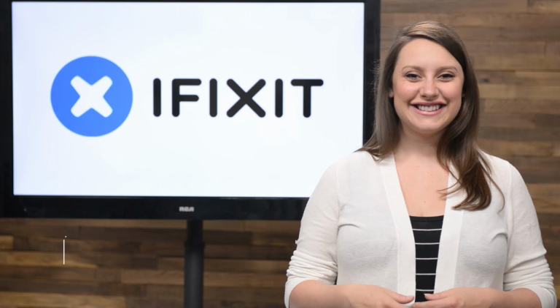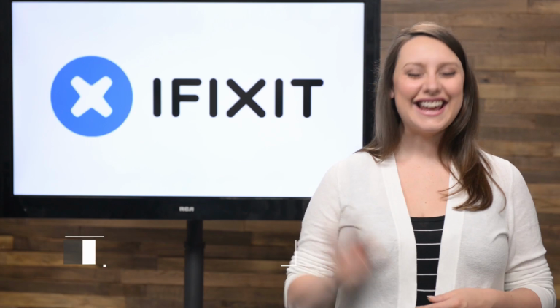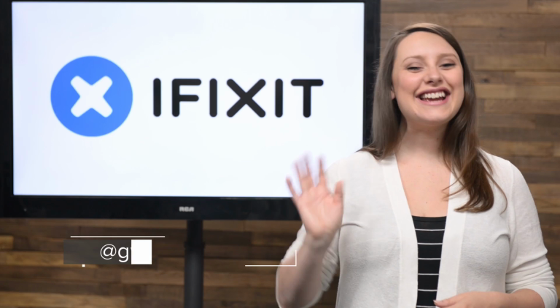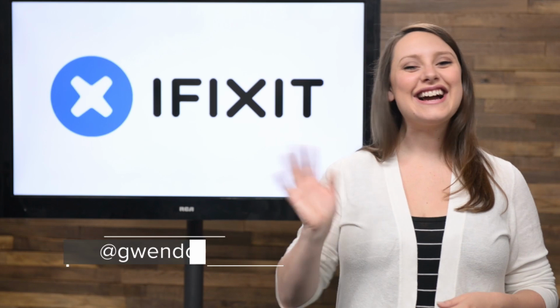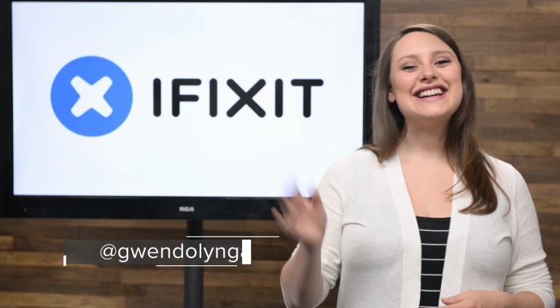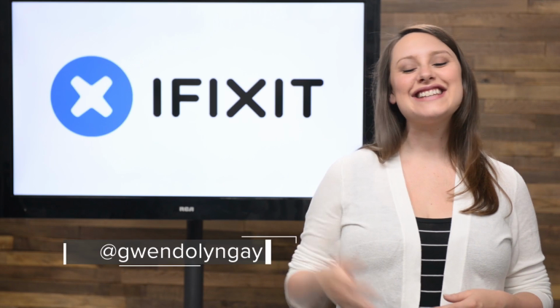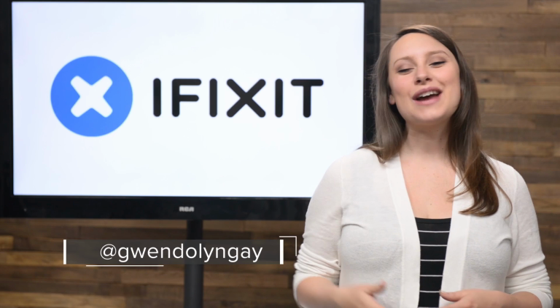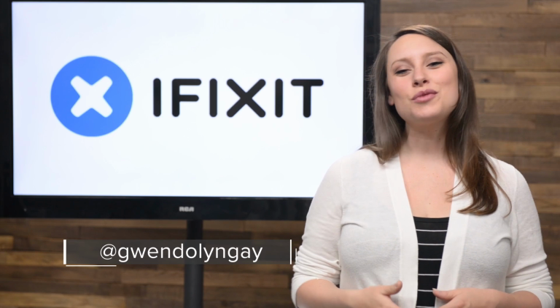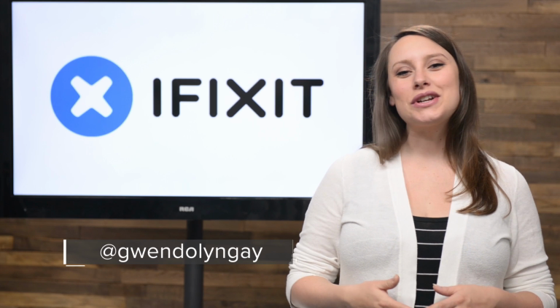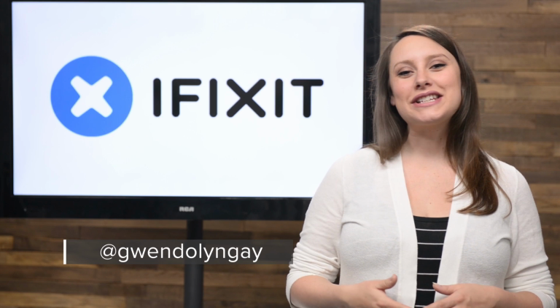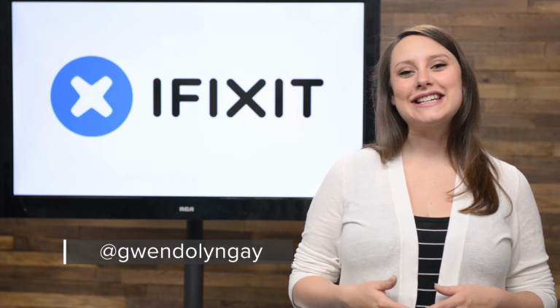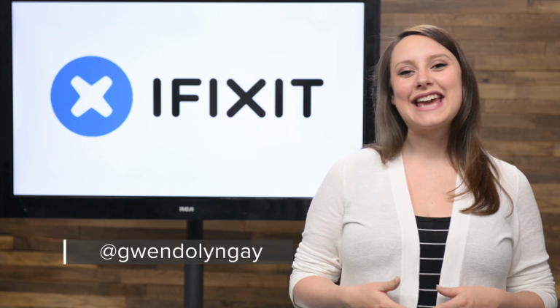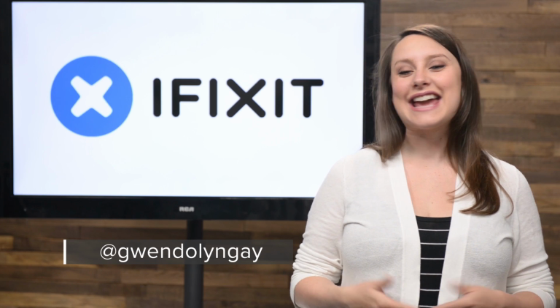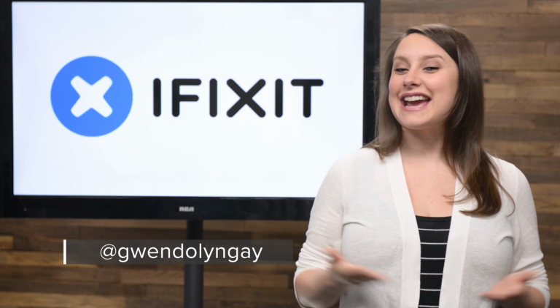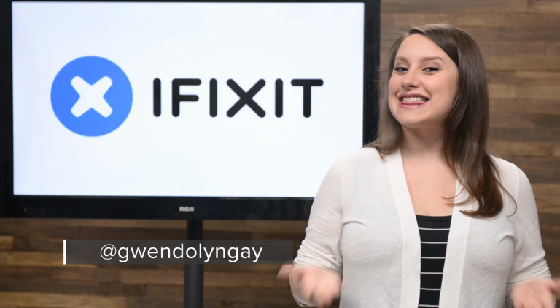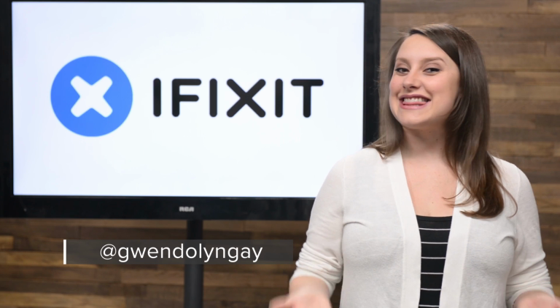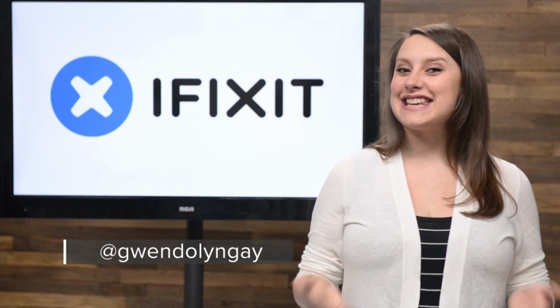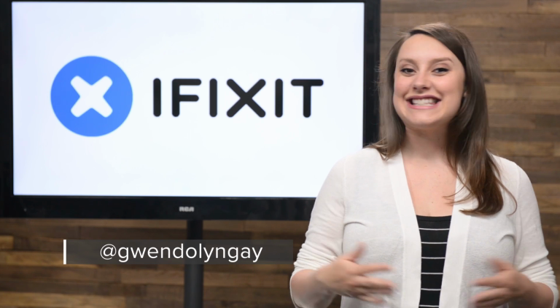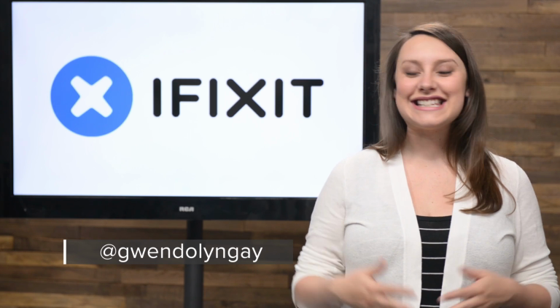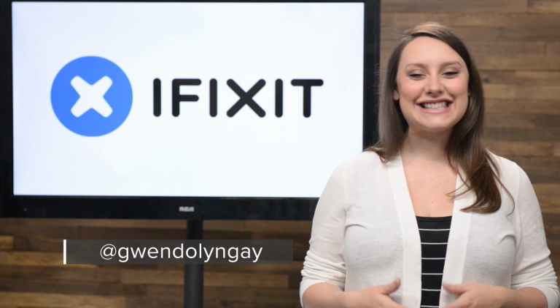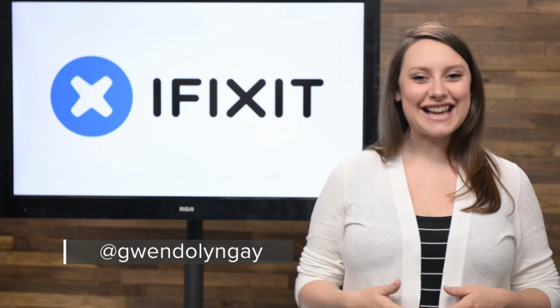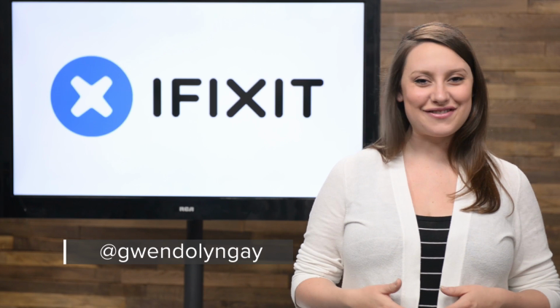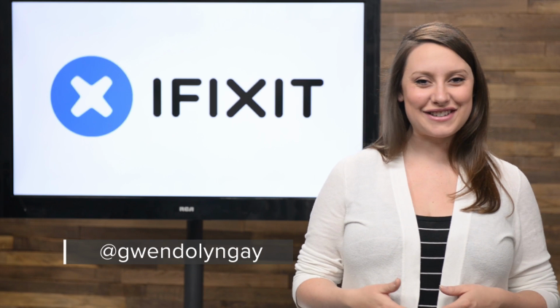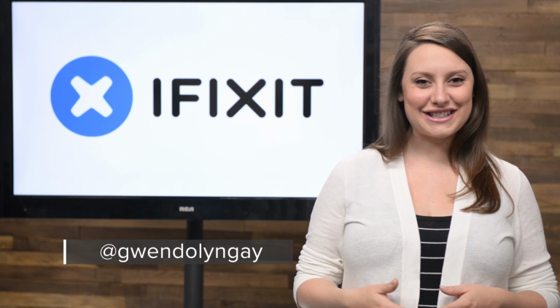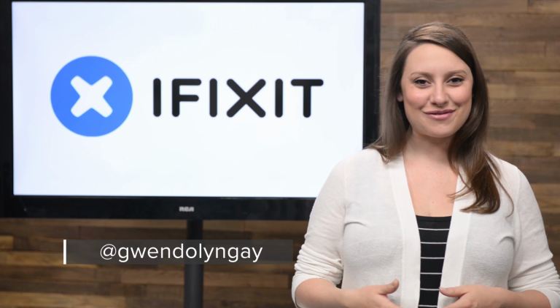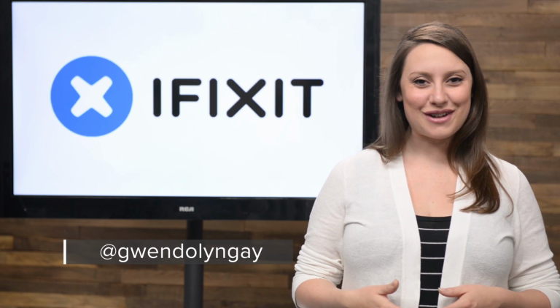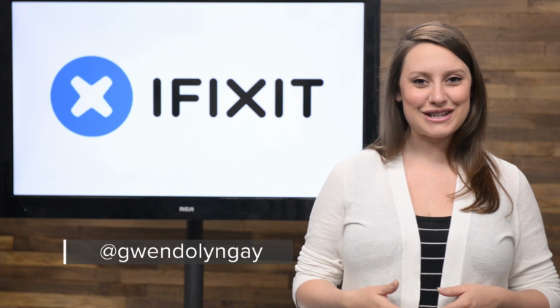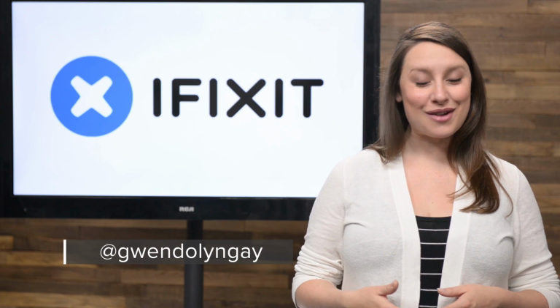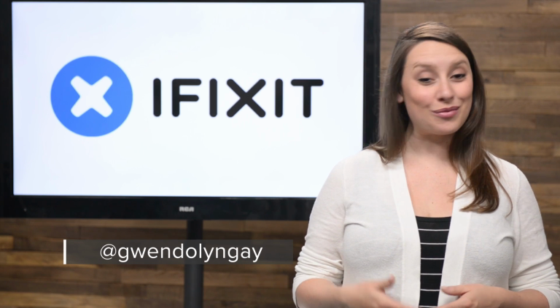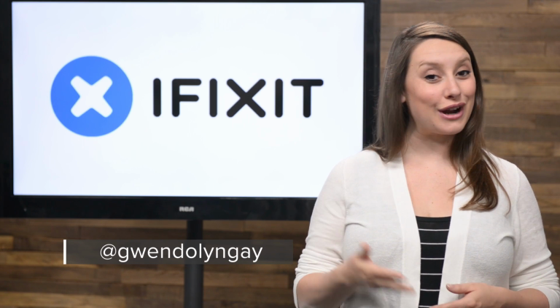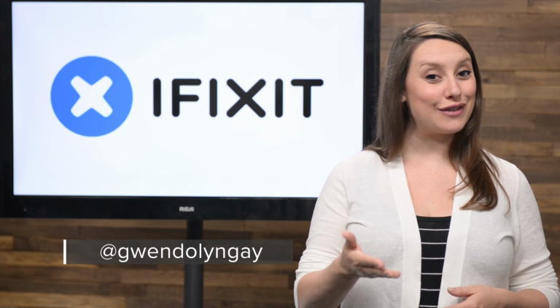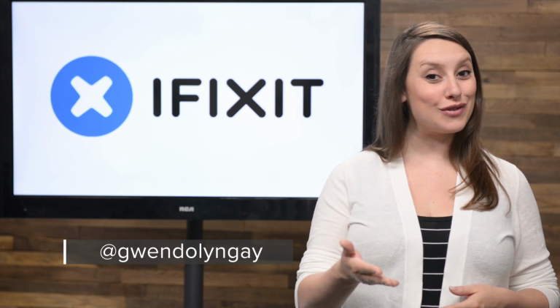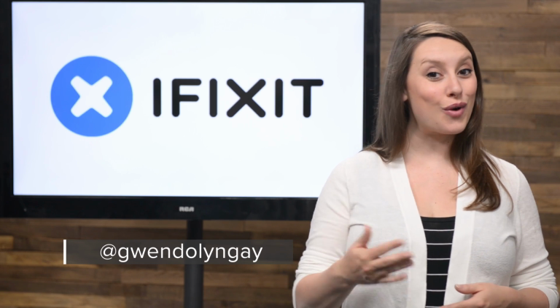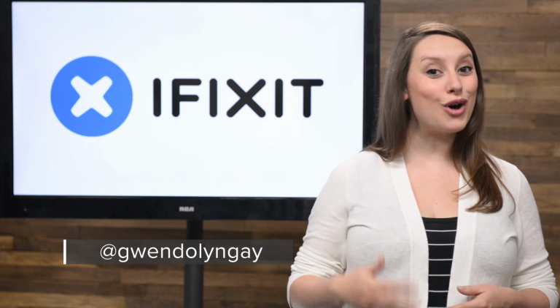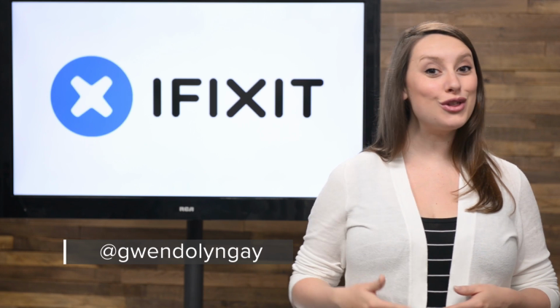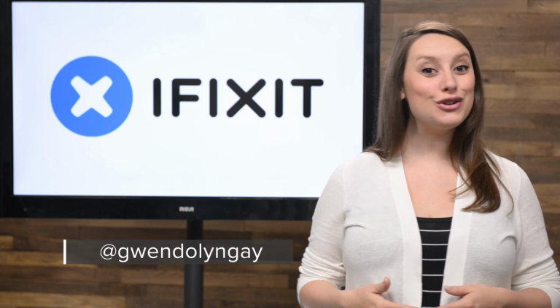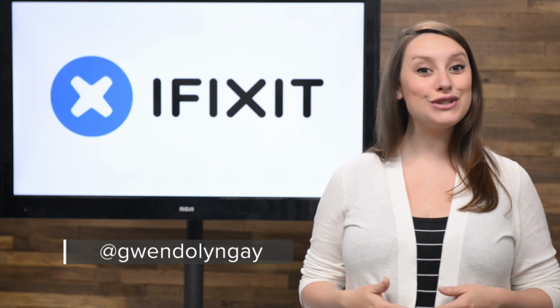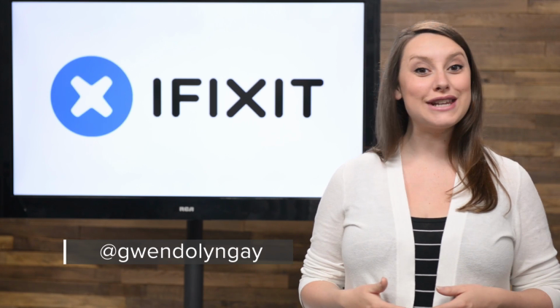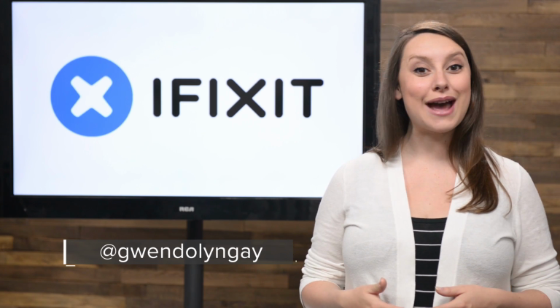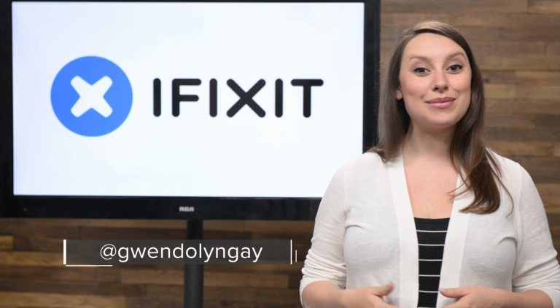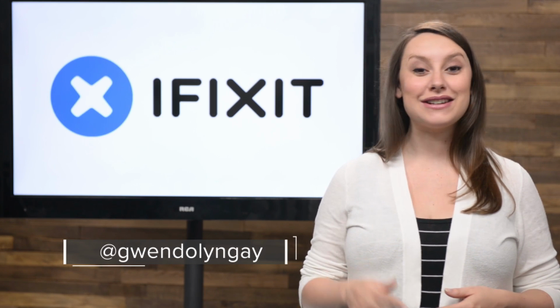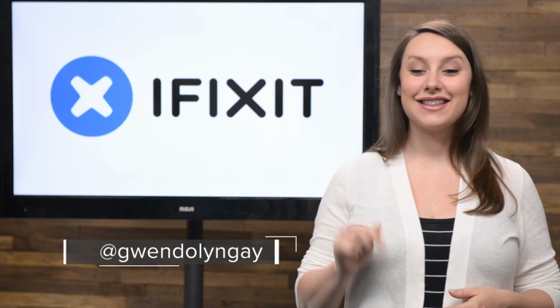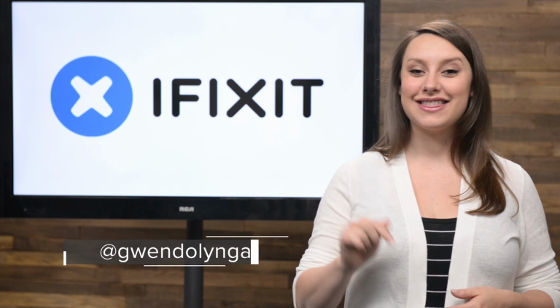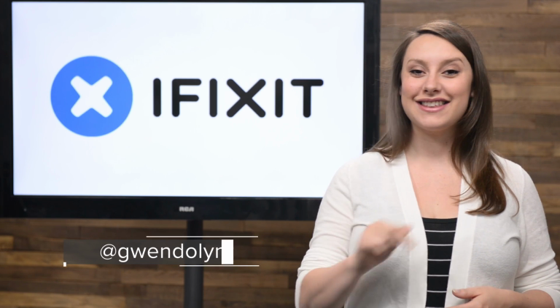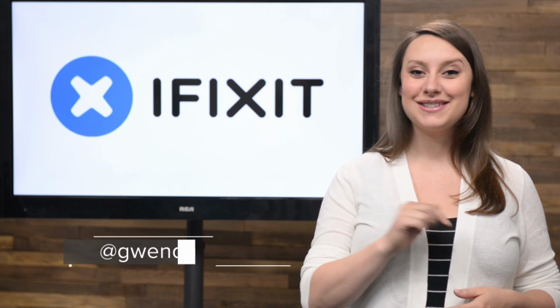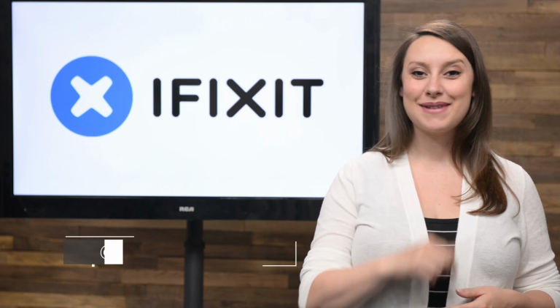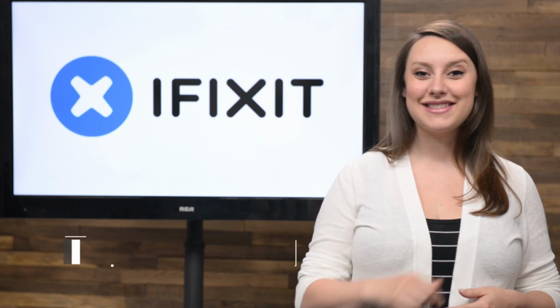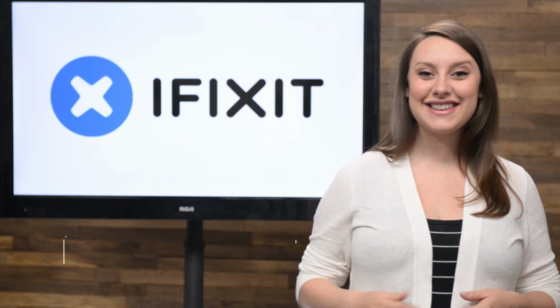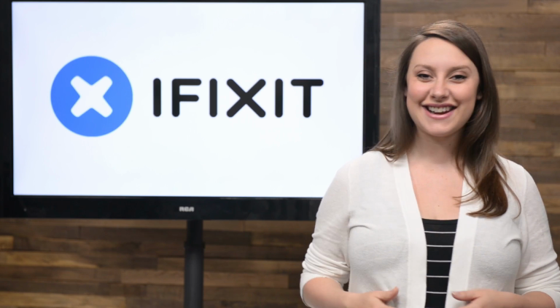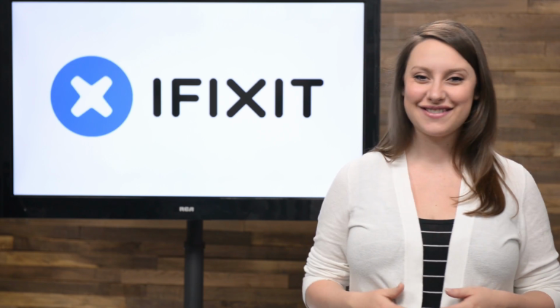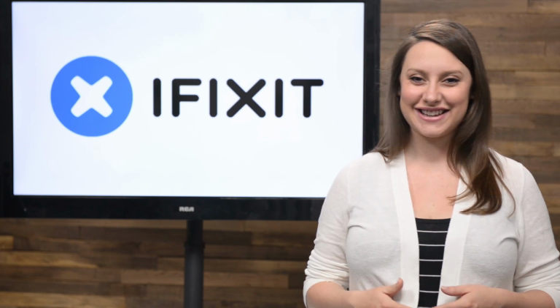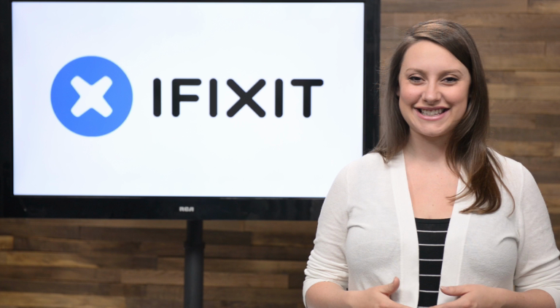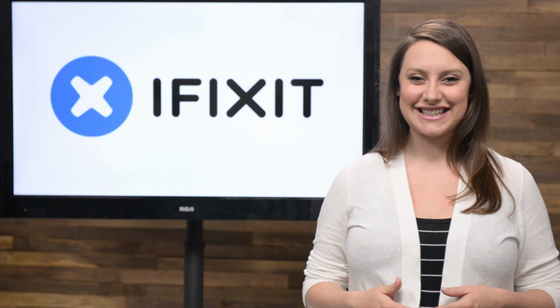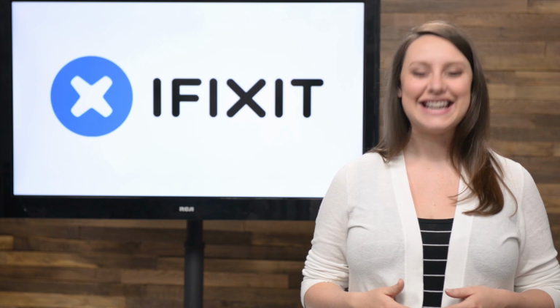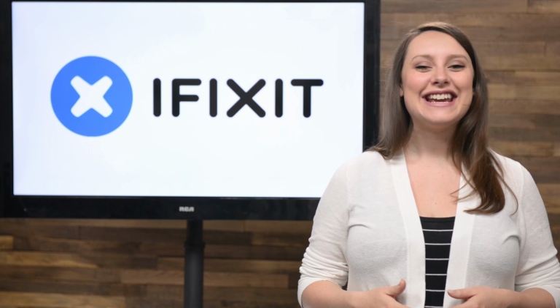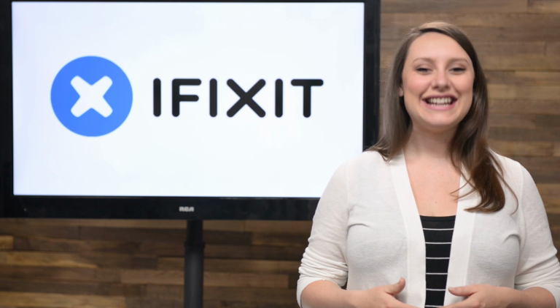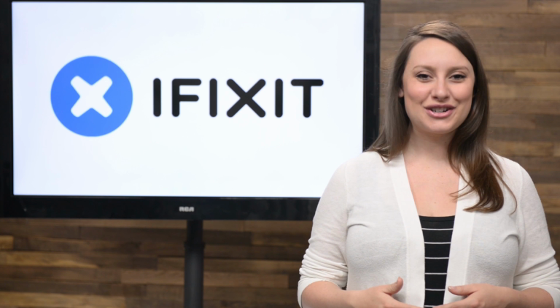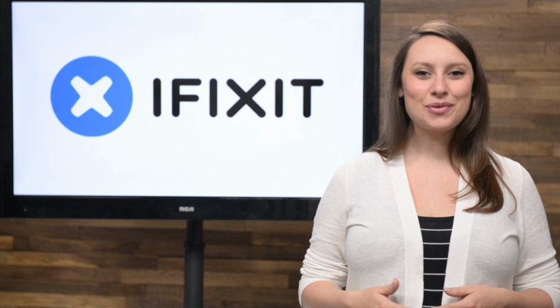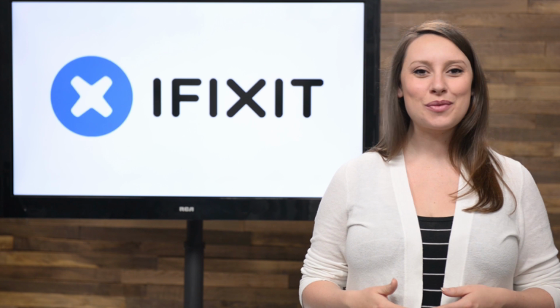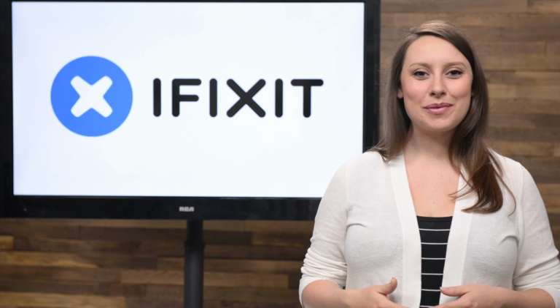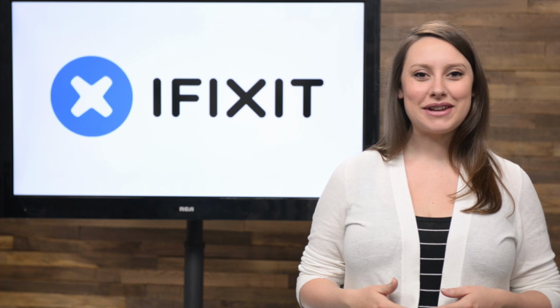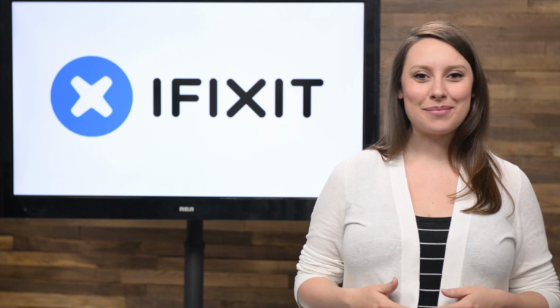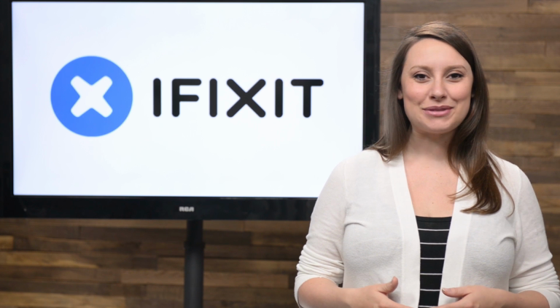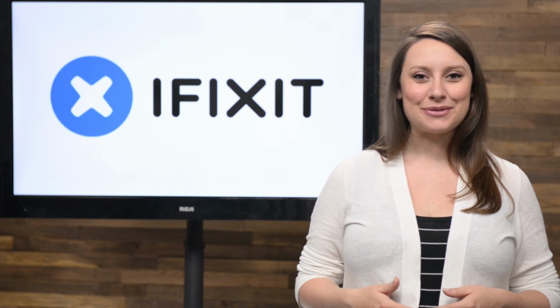Hey guys, I'm Gwendolyn Gay and this is the iFixit Rundown, where I give you all the news that happened this month at iFixit. Here's what we've been up to.